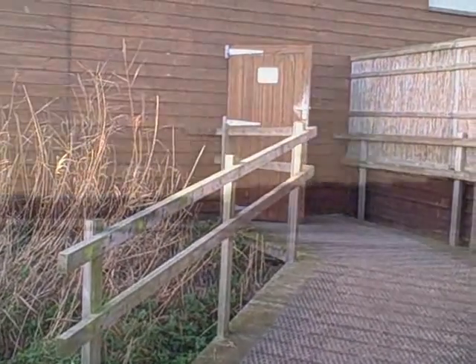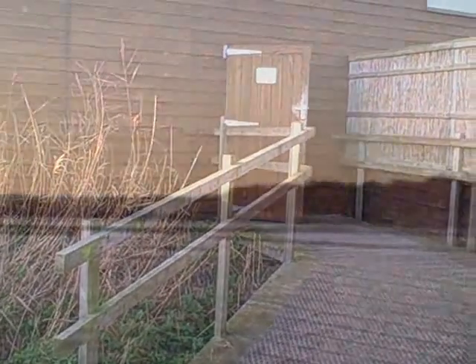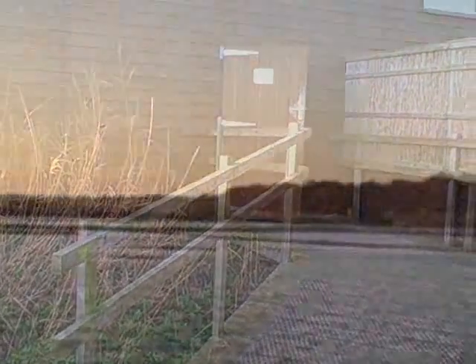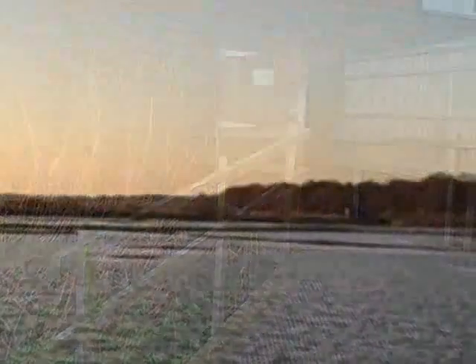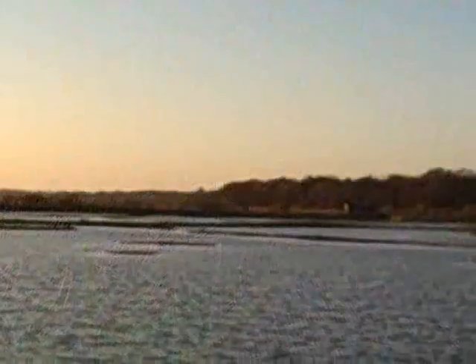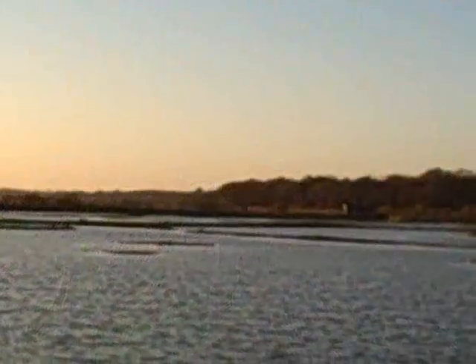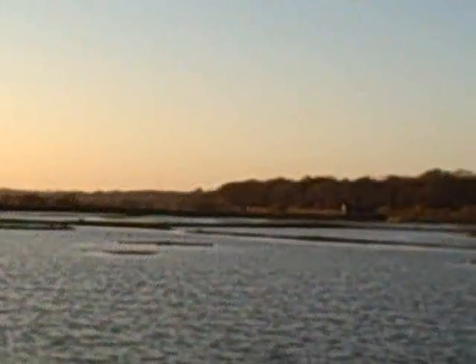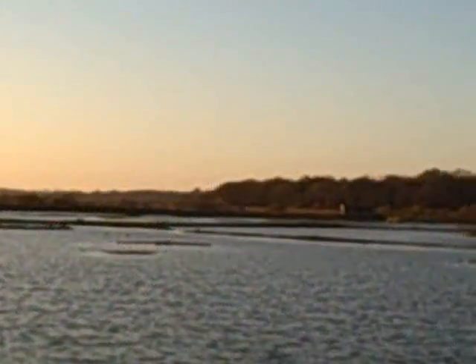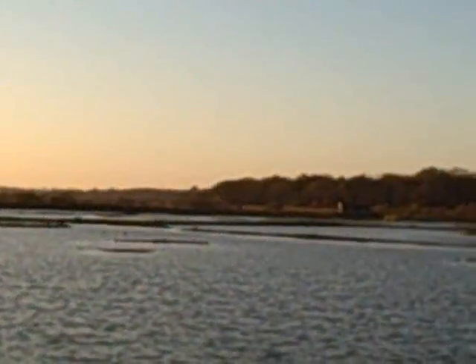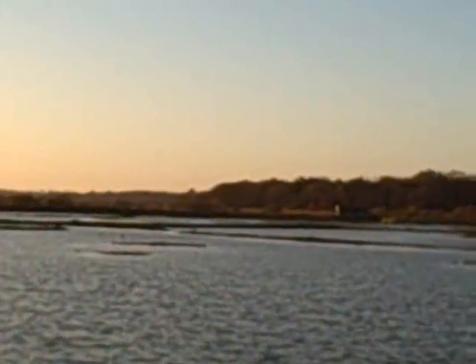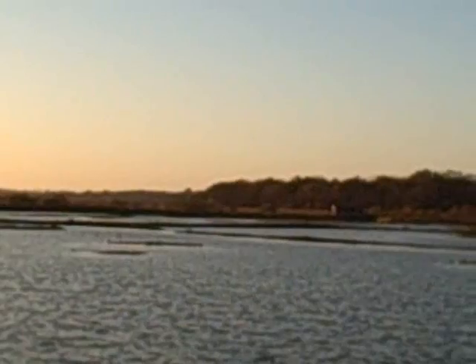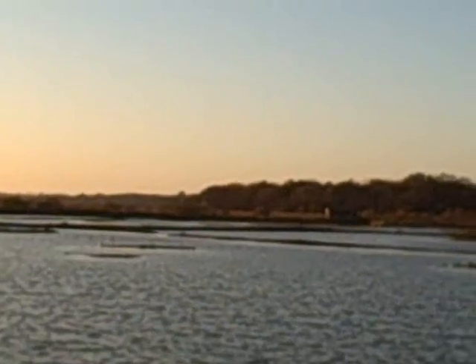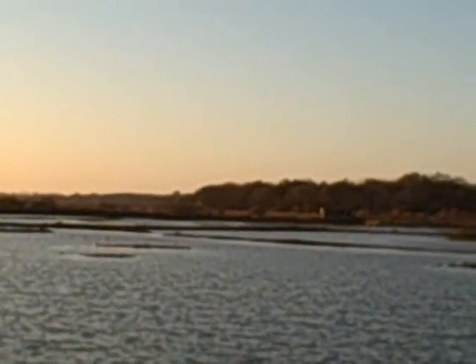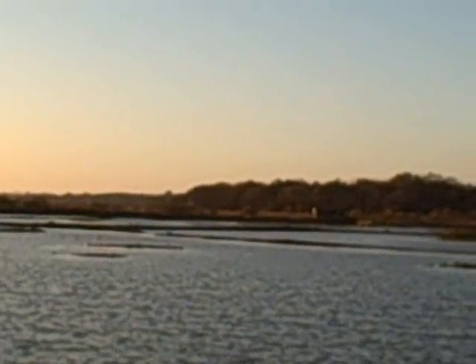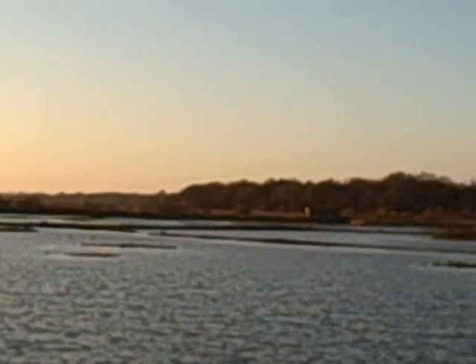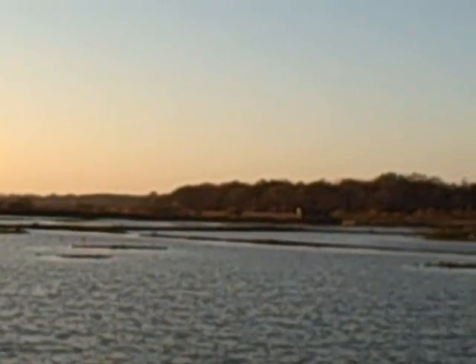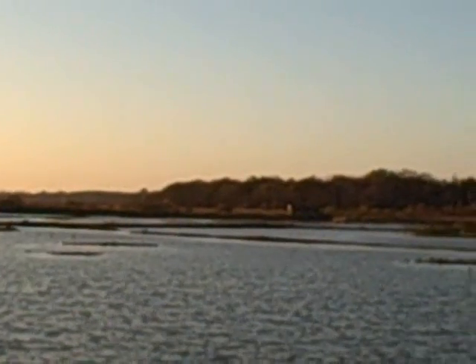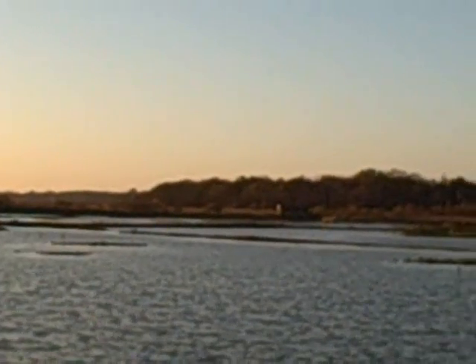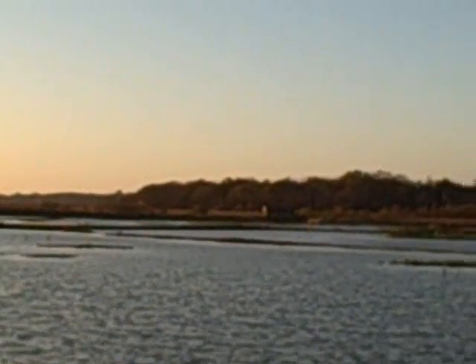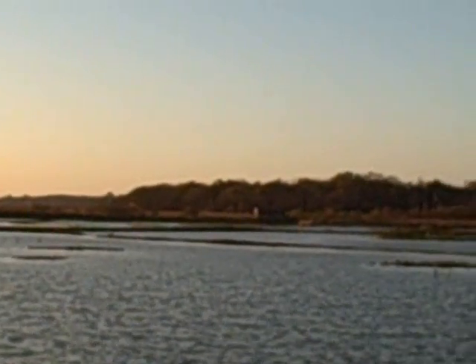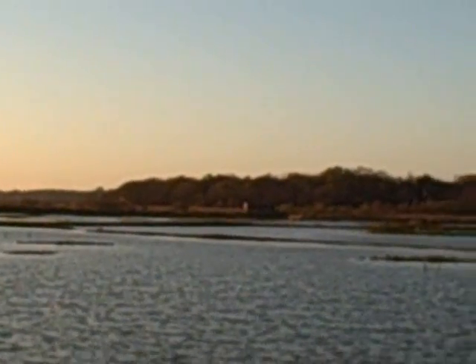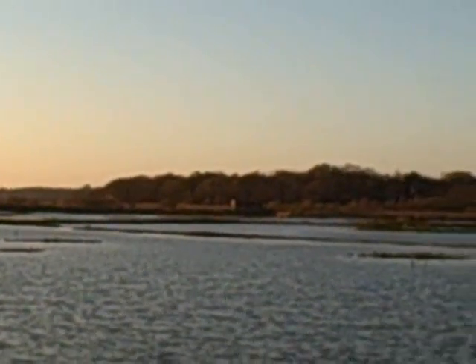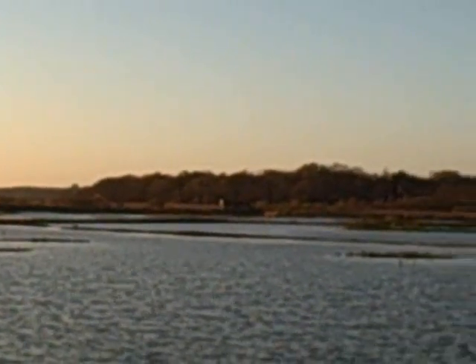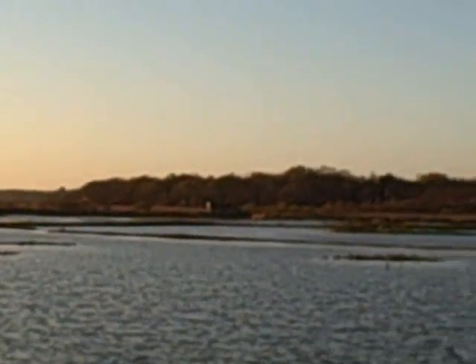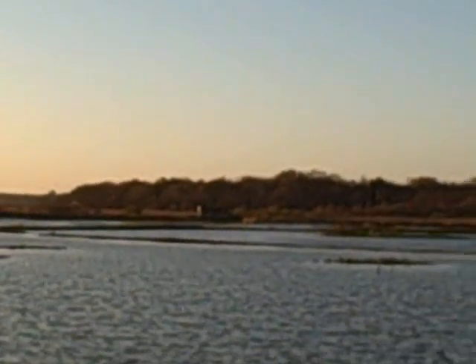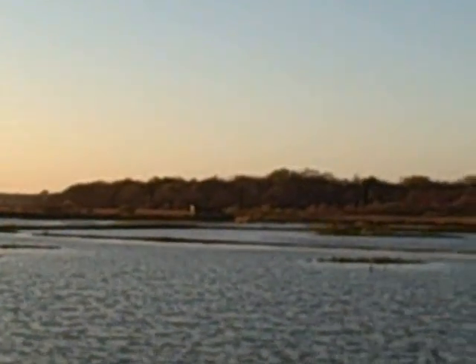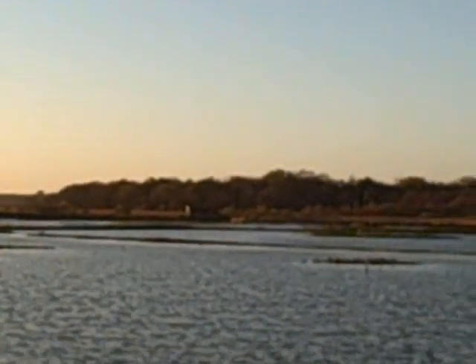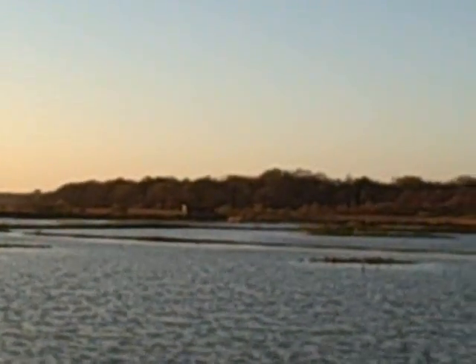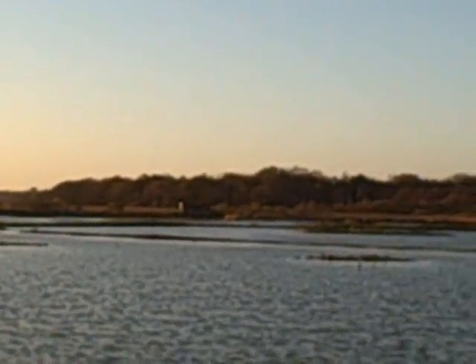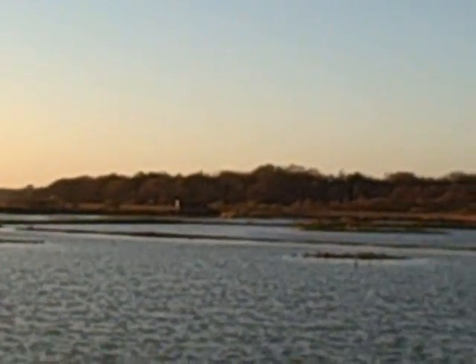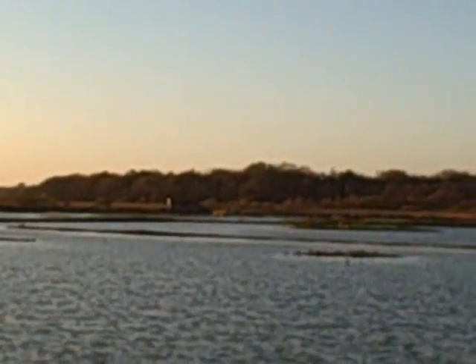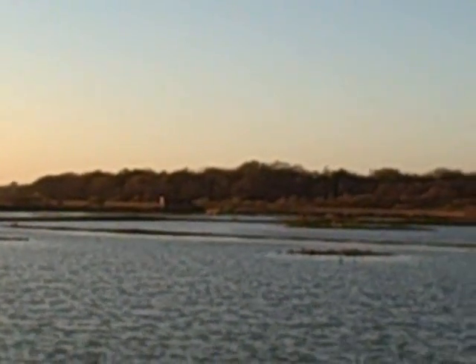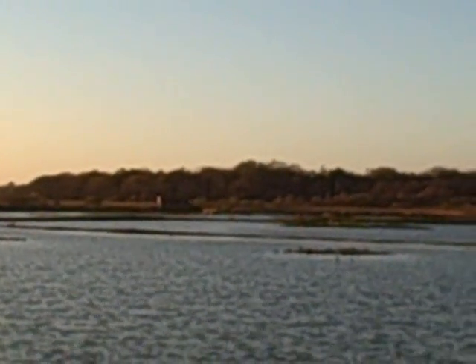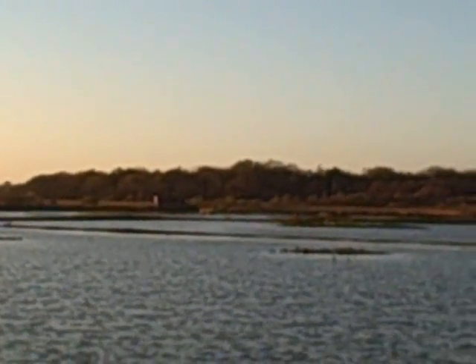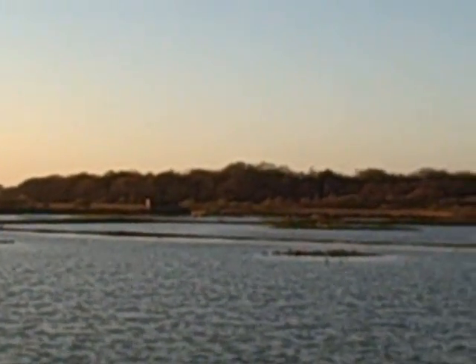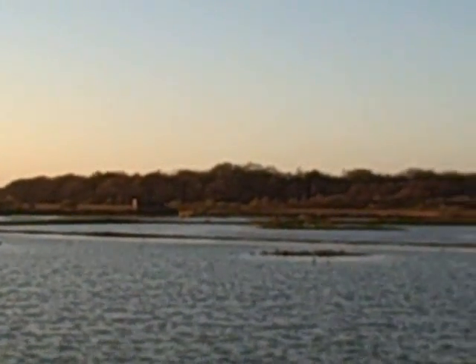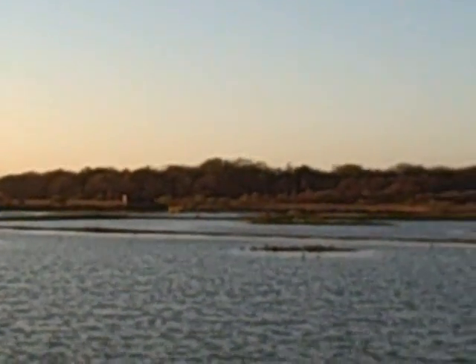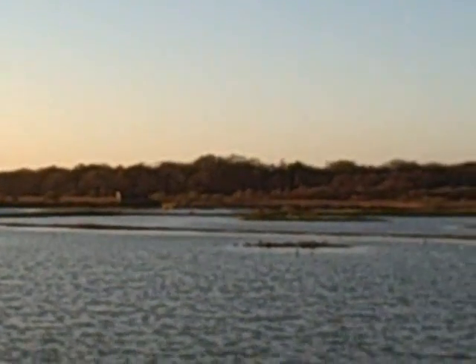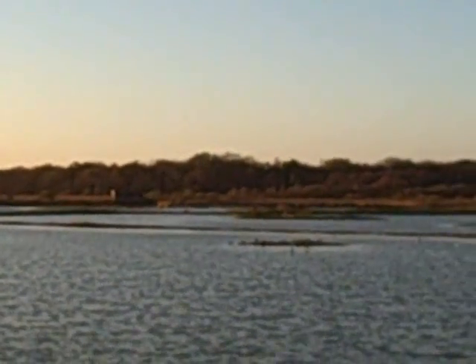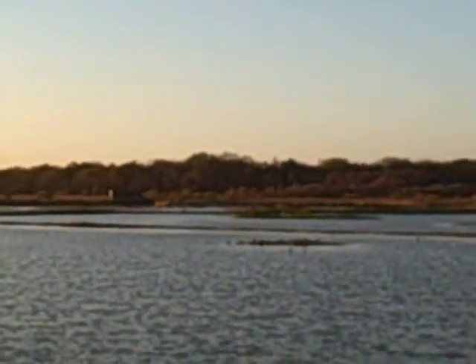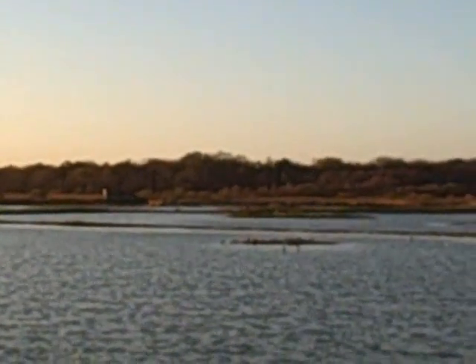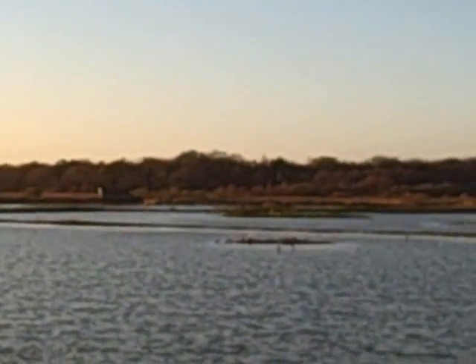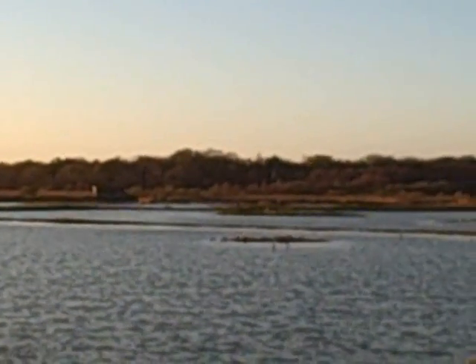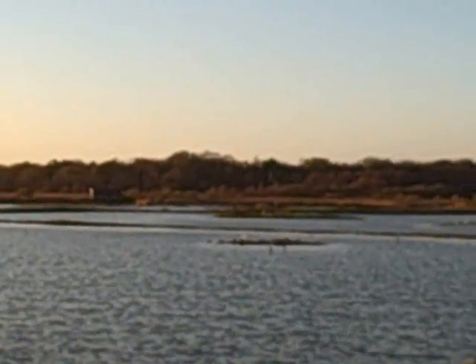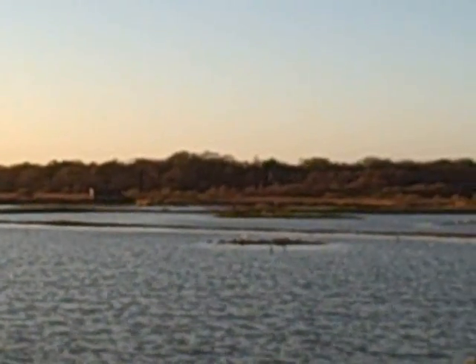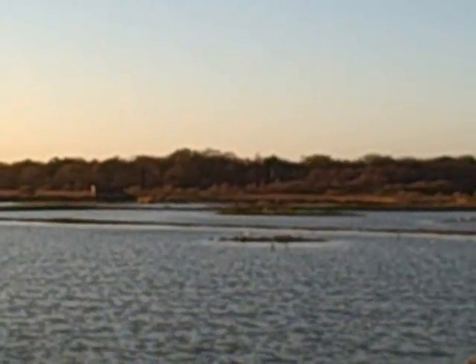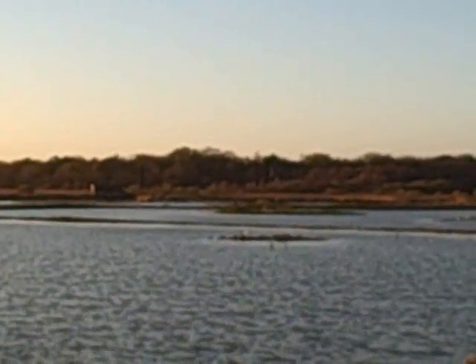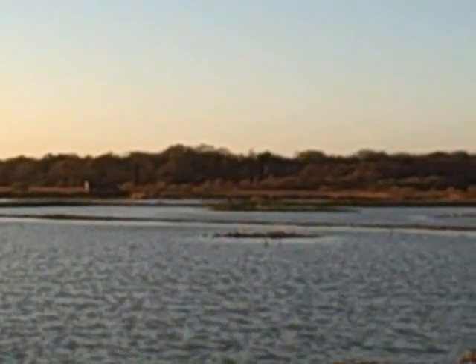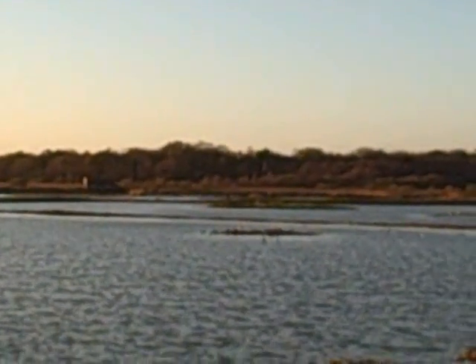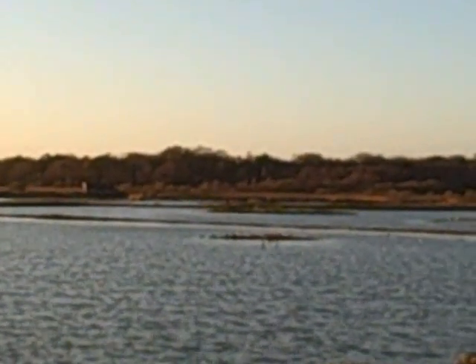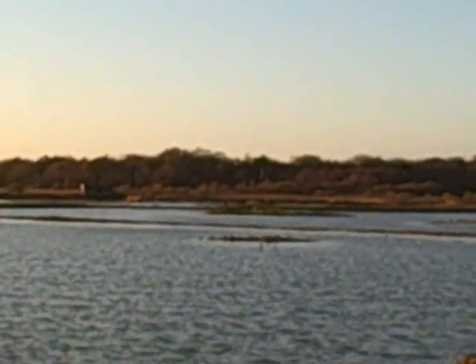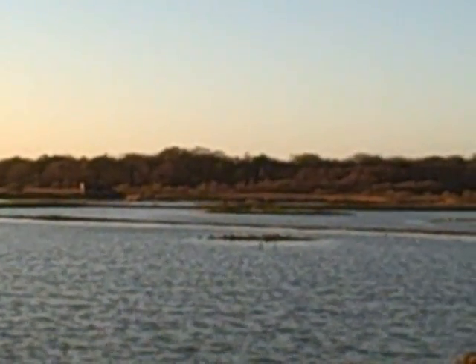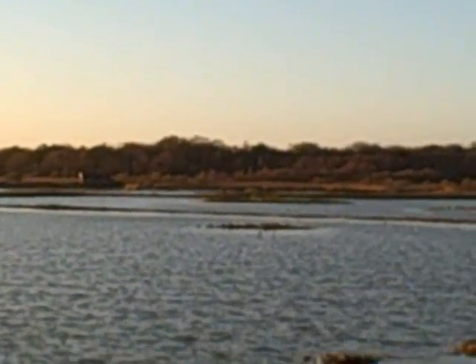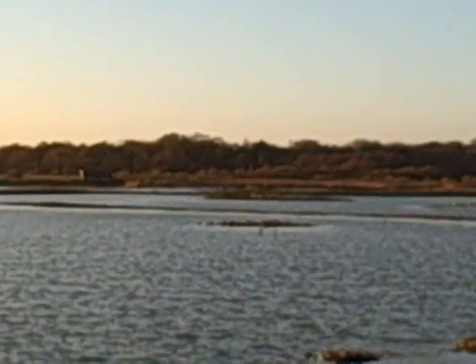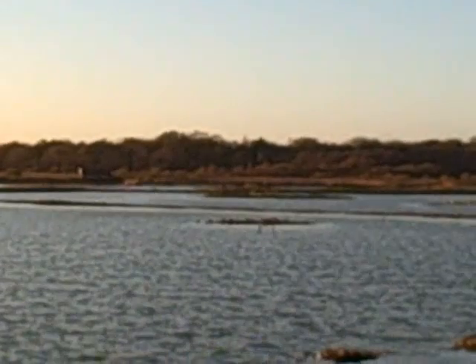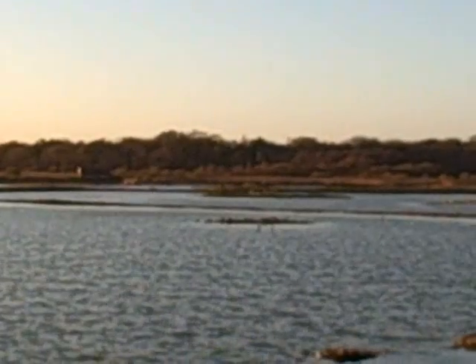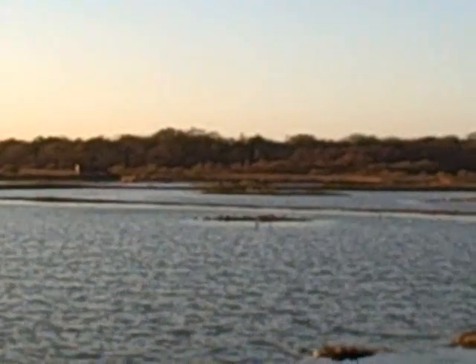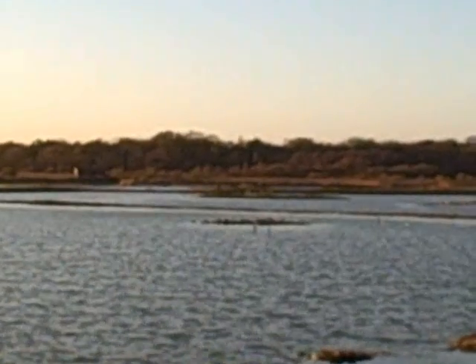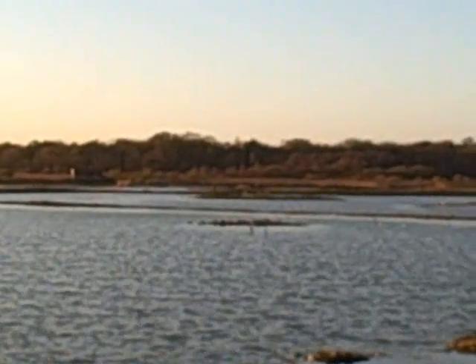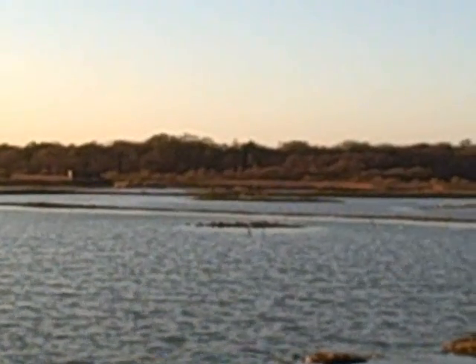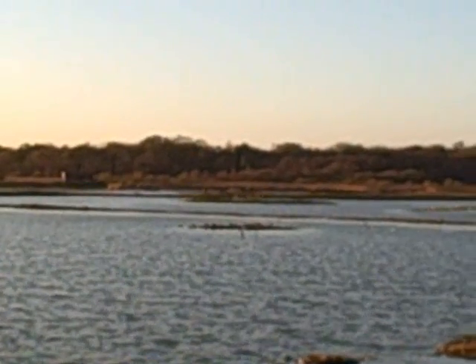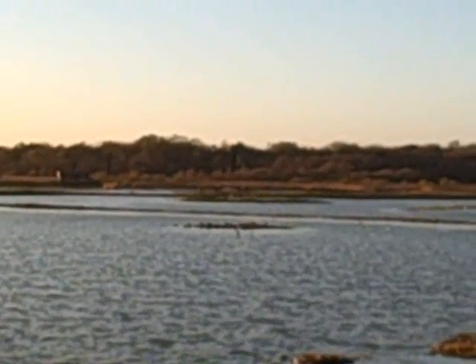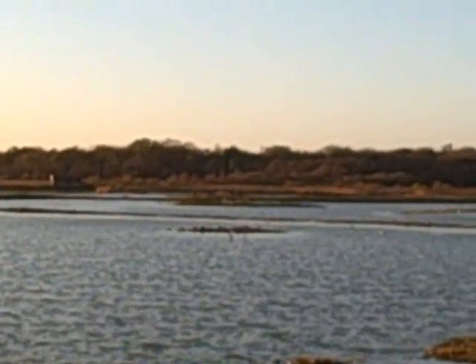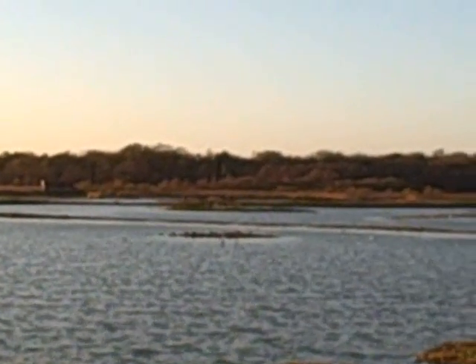This is the view from the east hide. We managed to get a pintail, and mostly the same ducks as before.